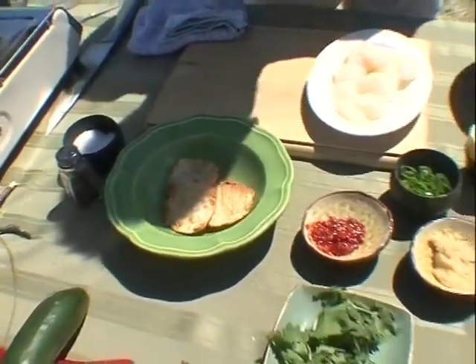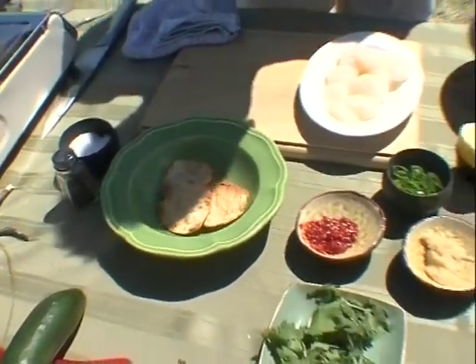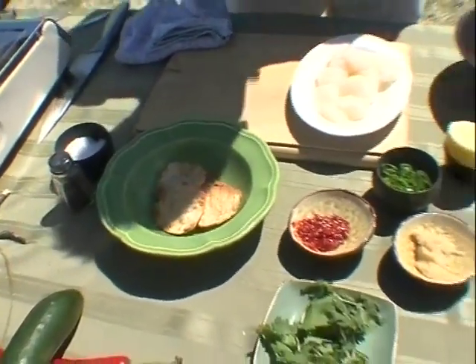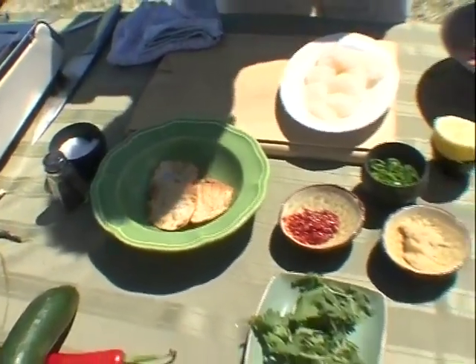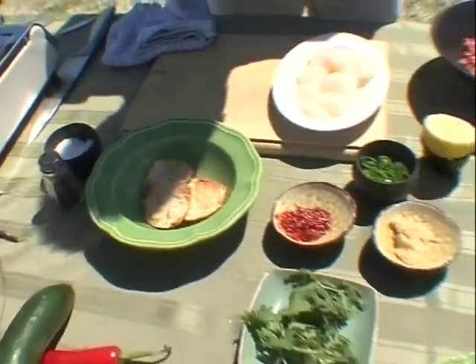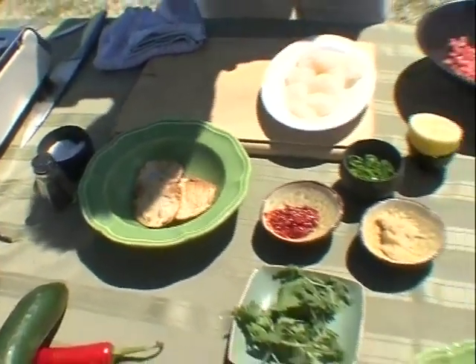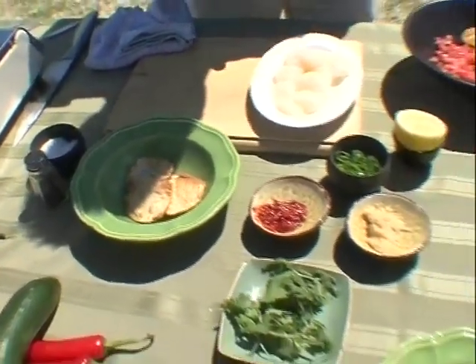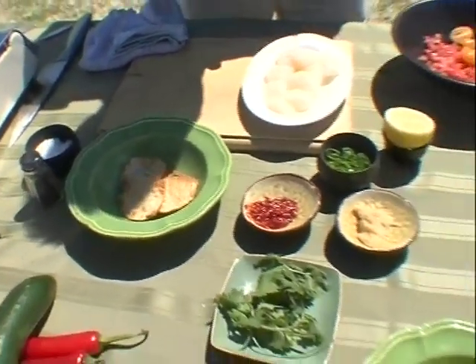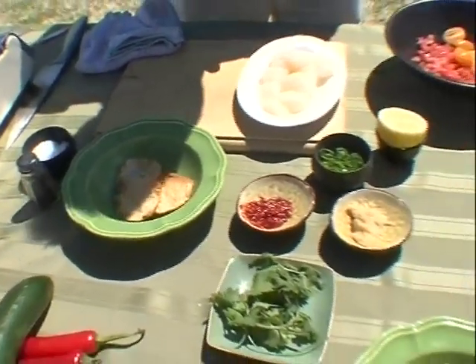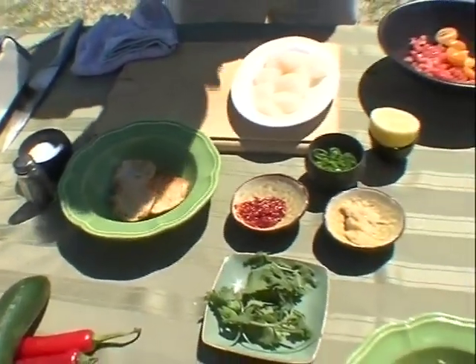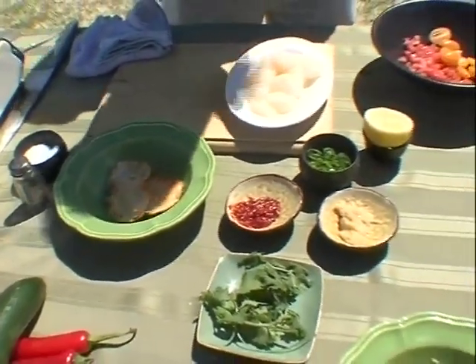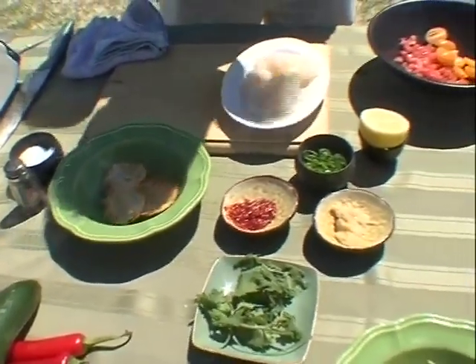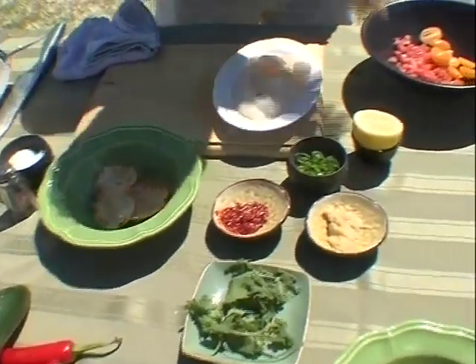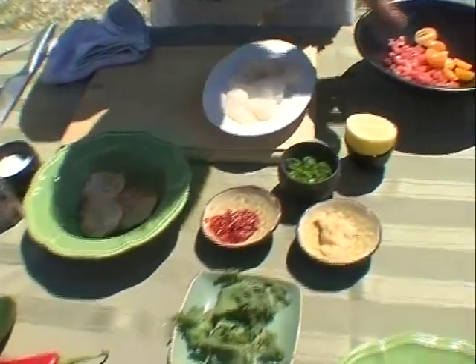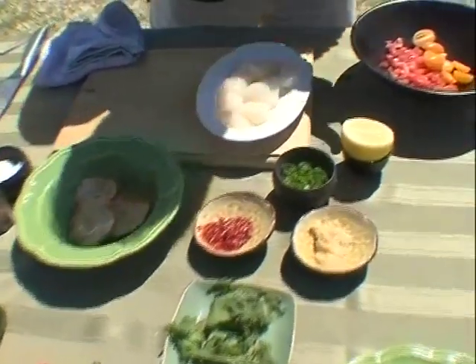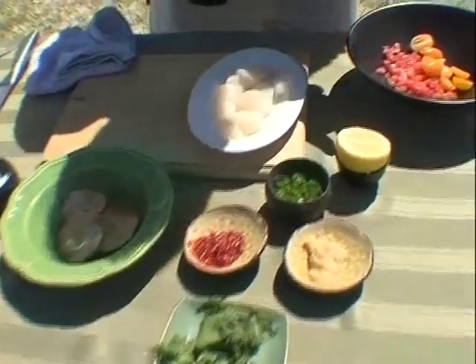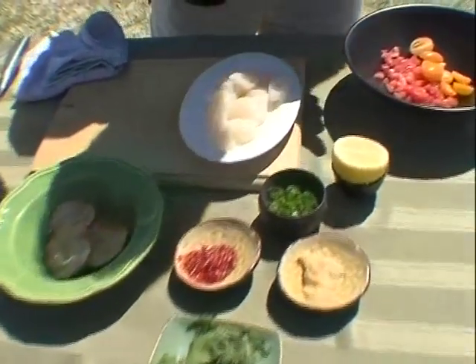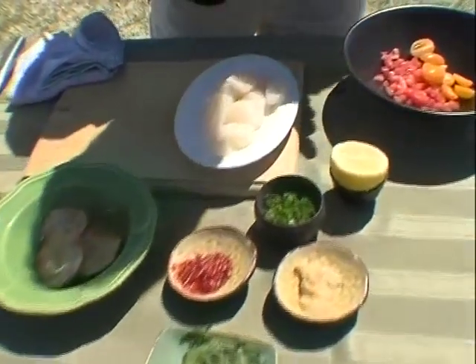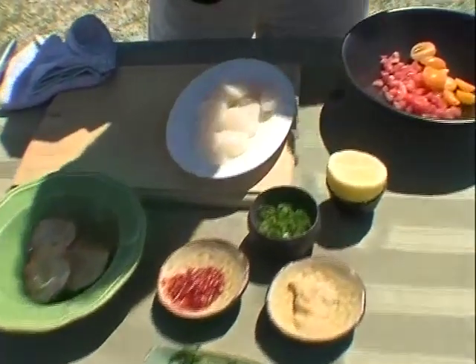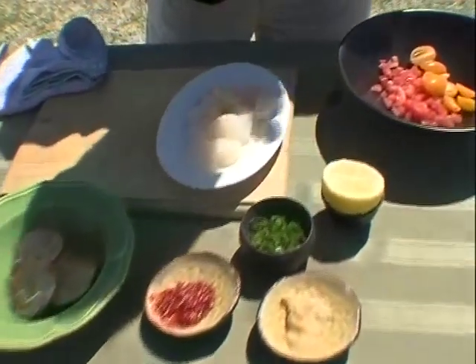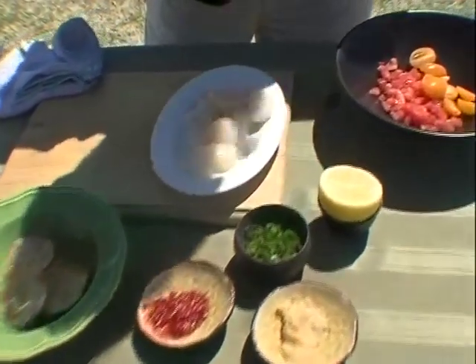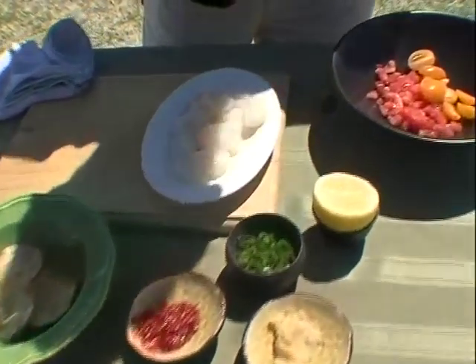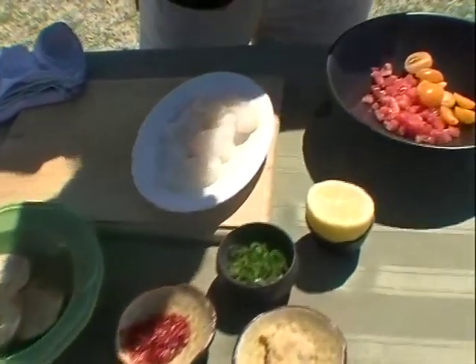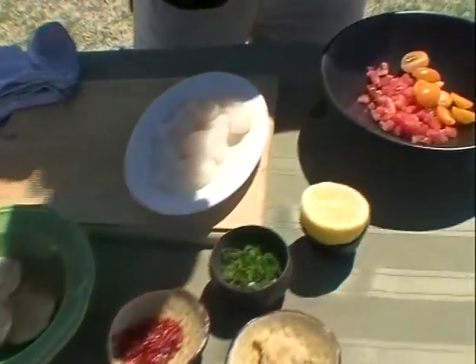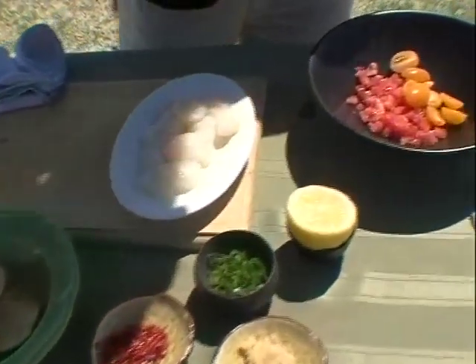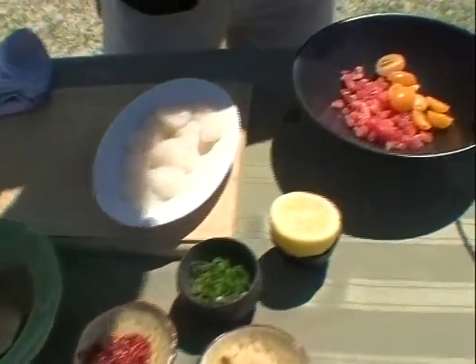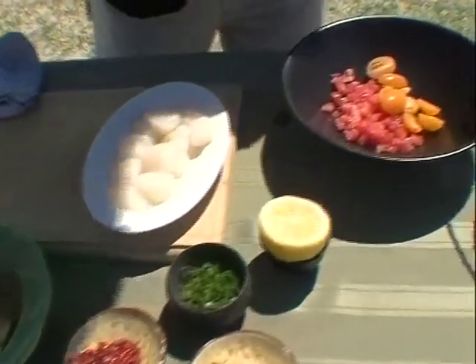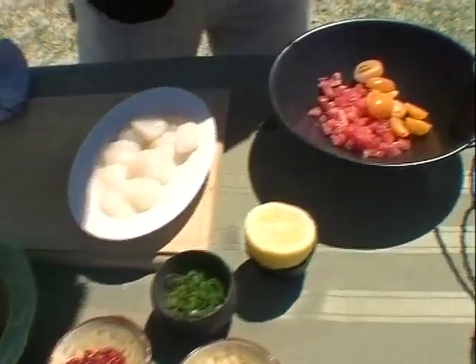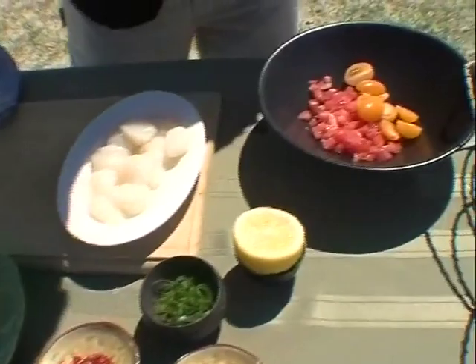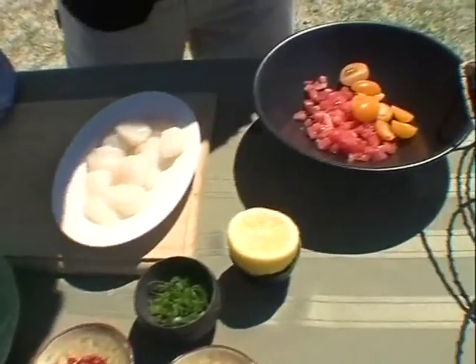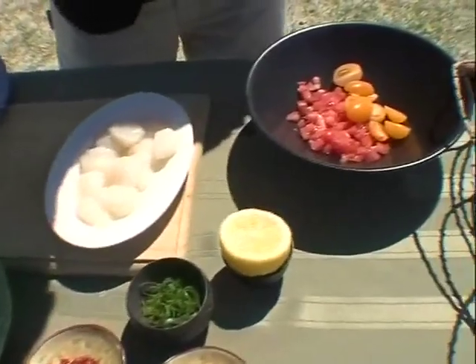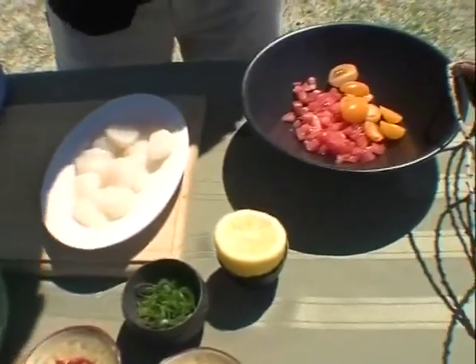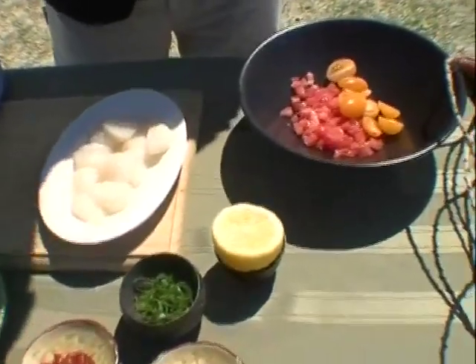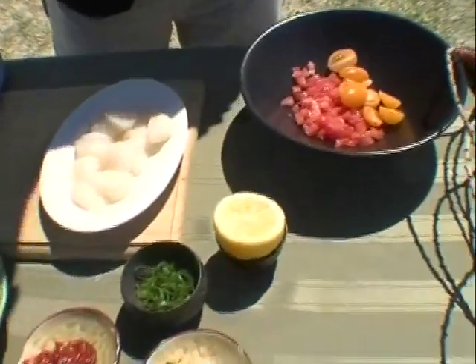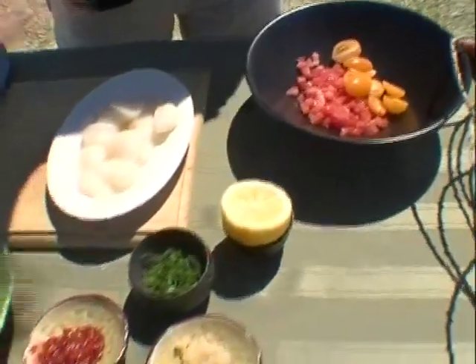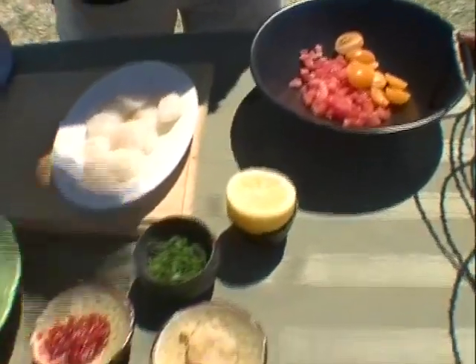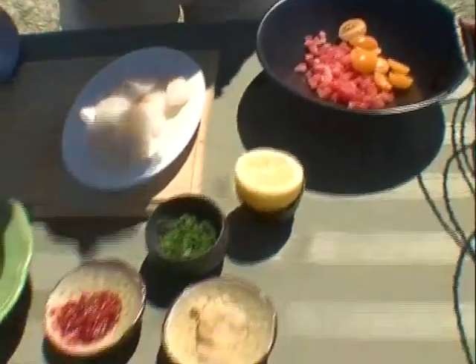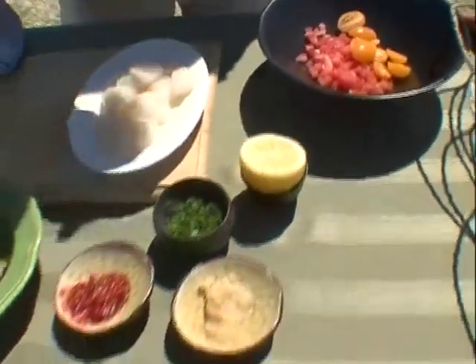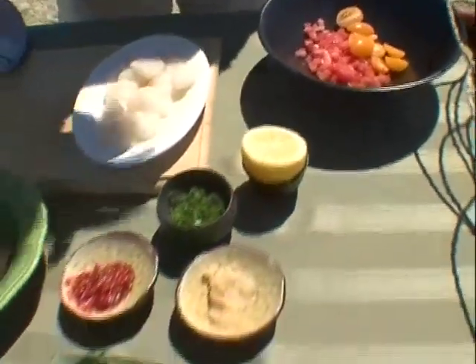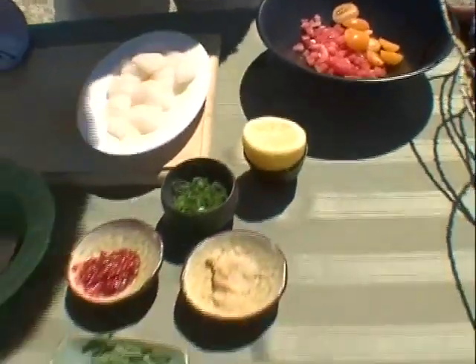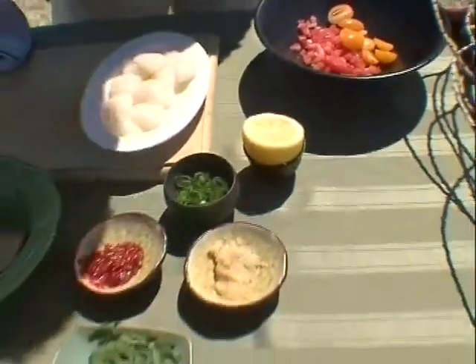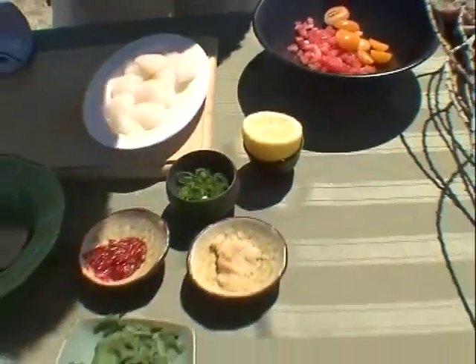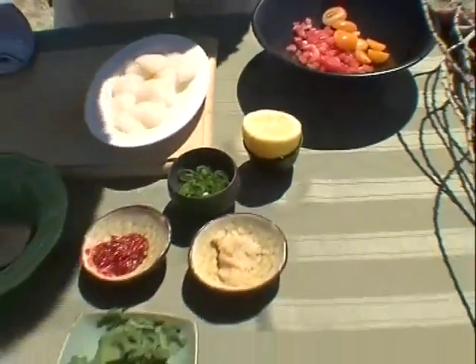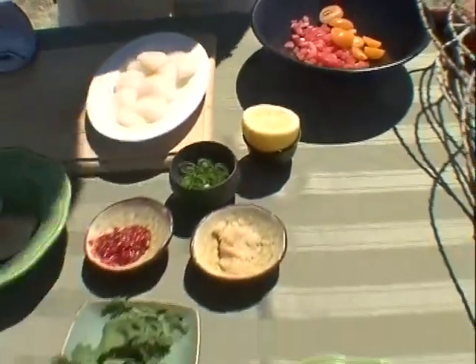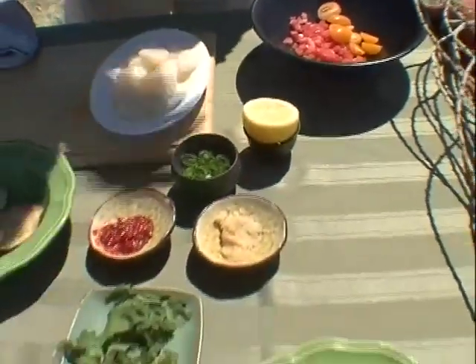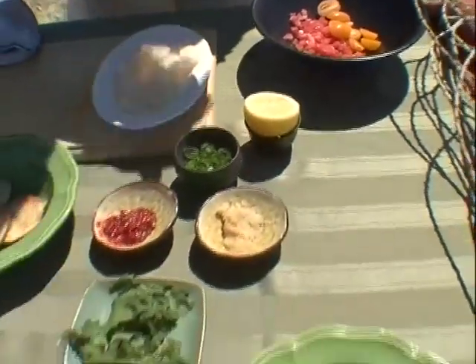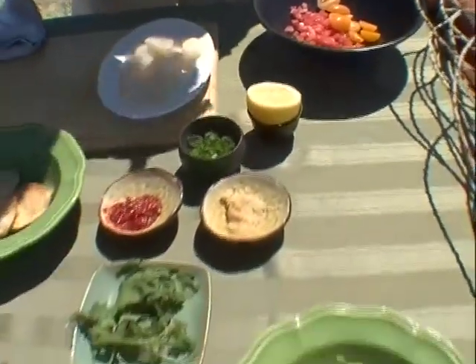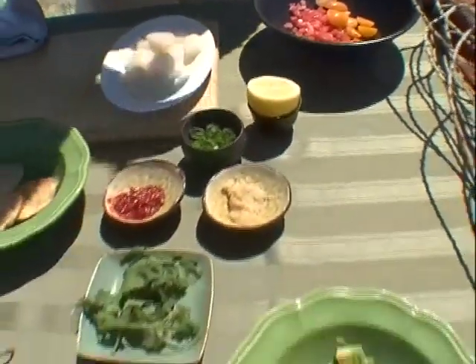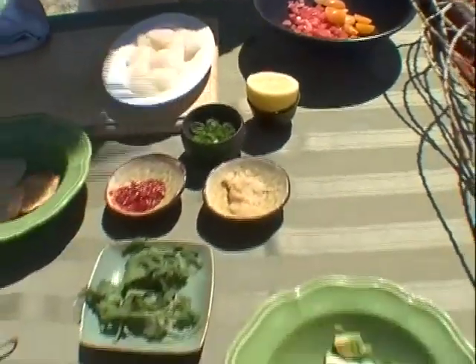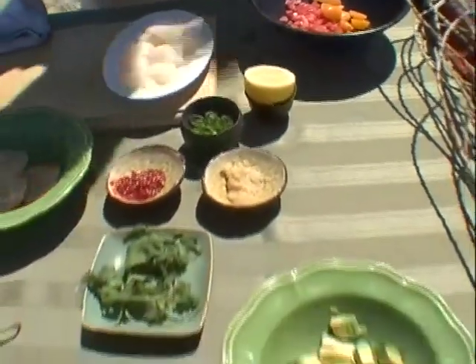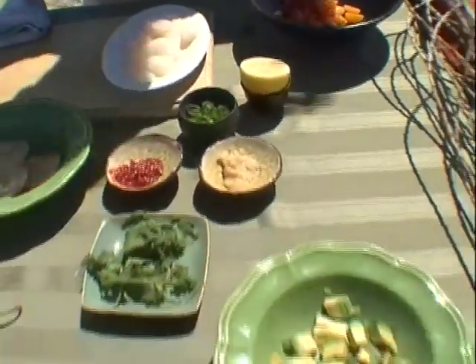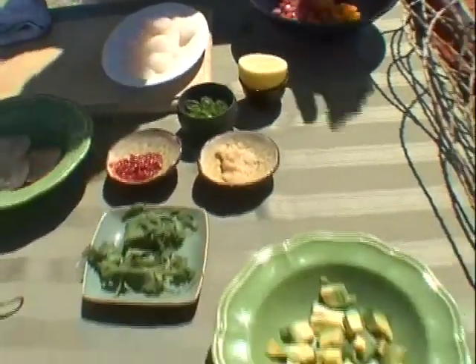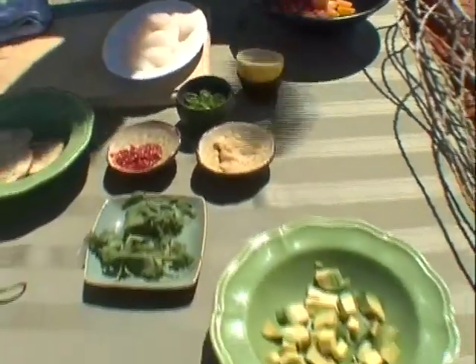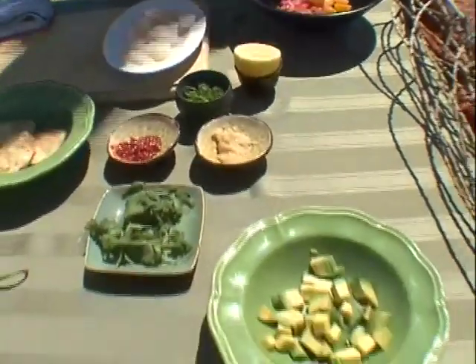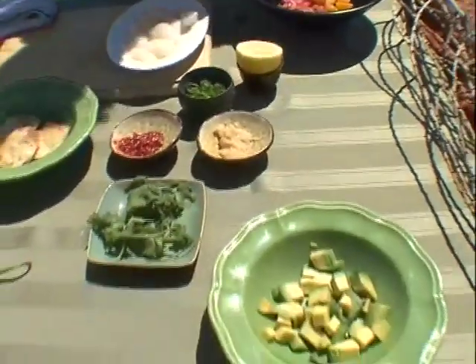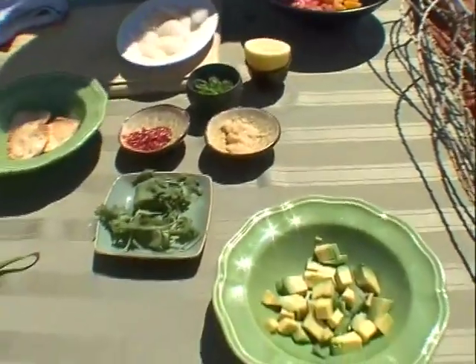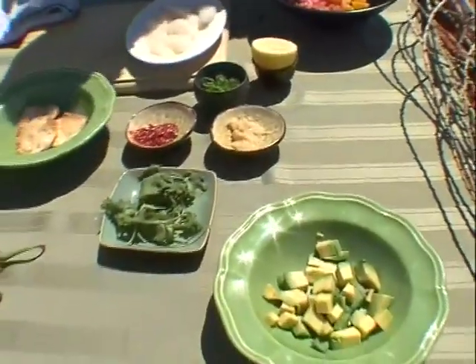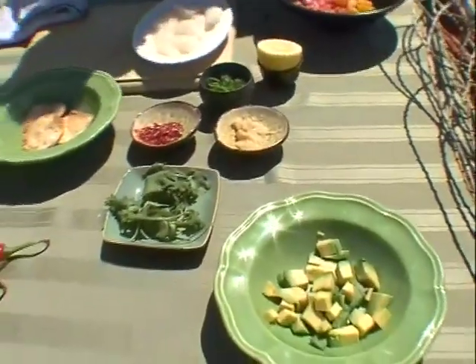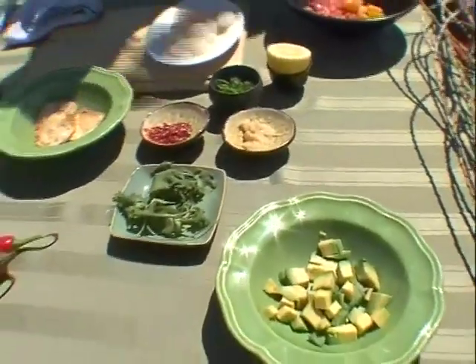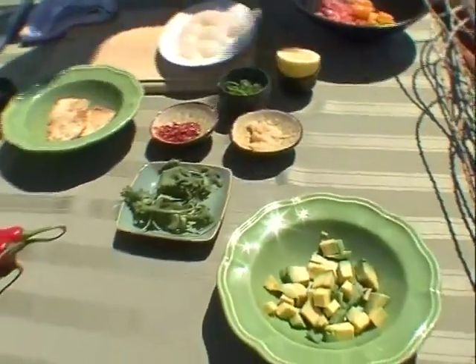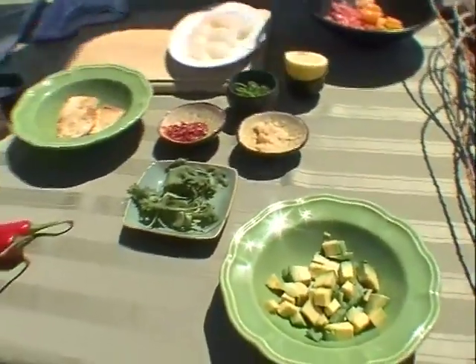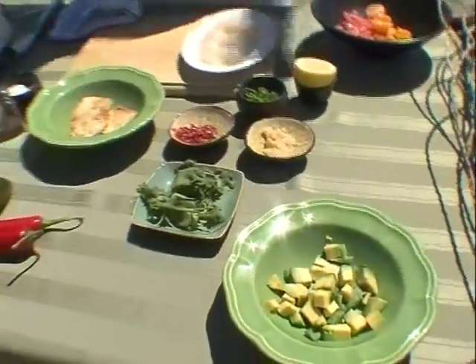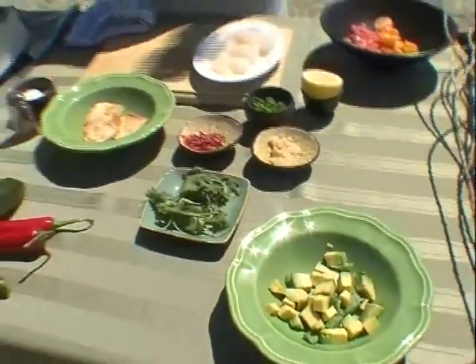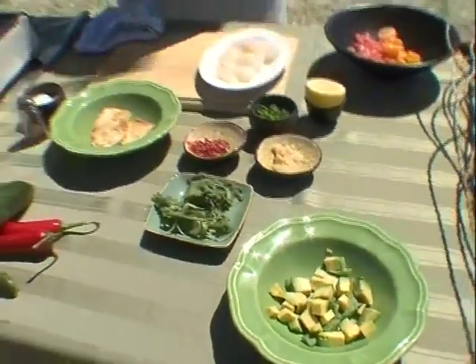Sea scallops, some tomato salsa, avocado, garlic, chili, cilantro, lemon. Let's get cooking.